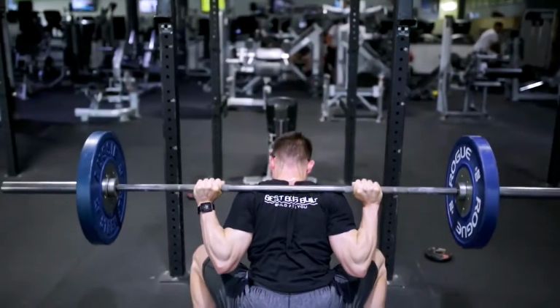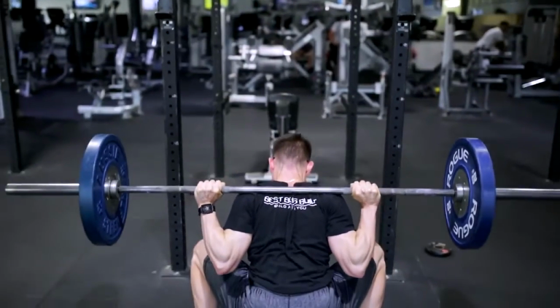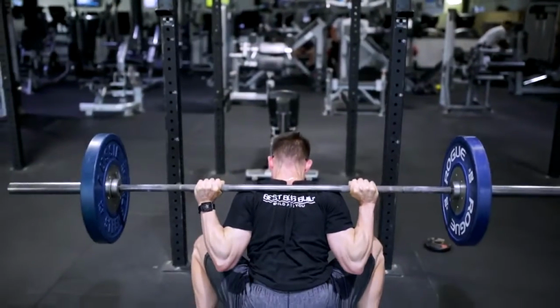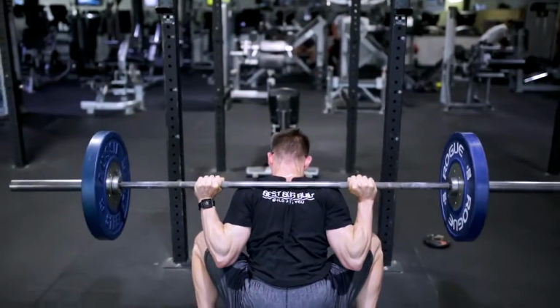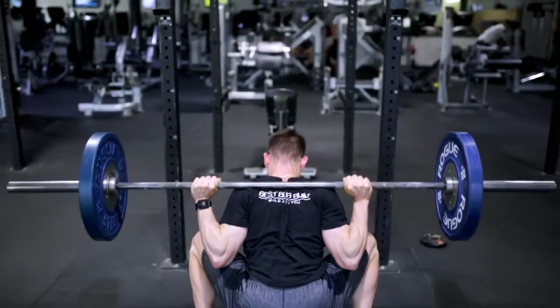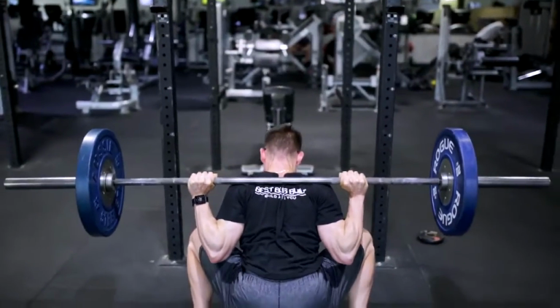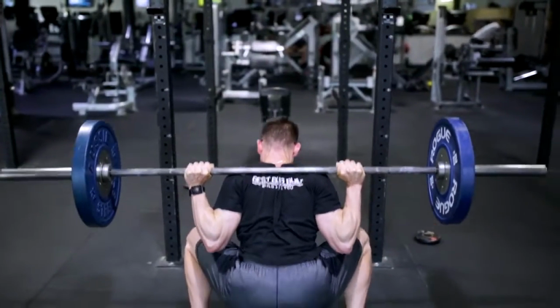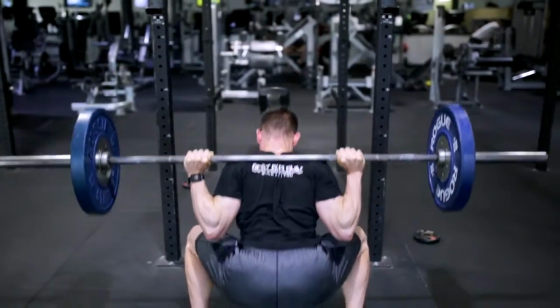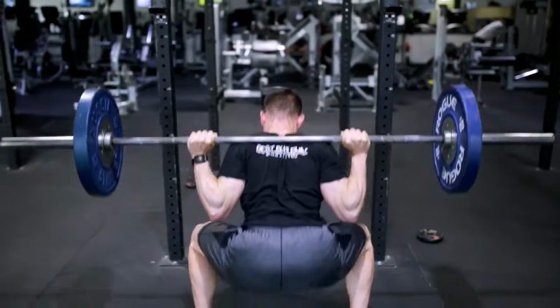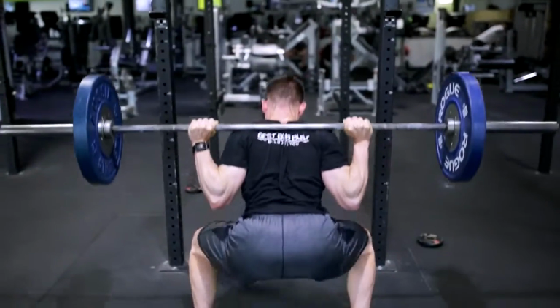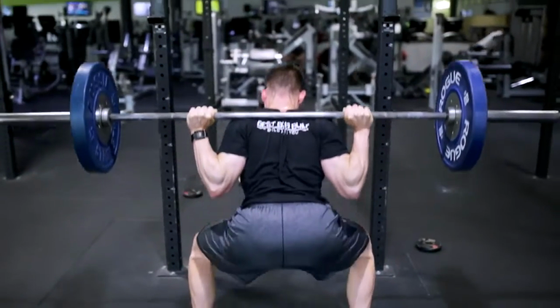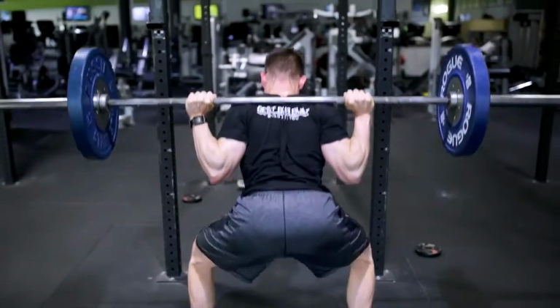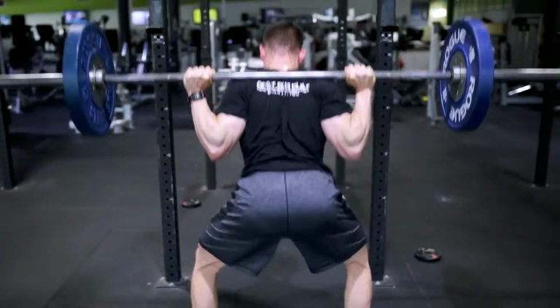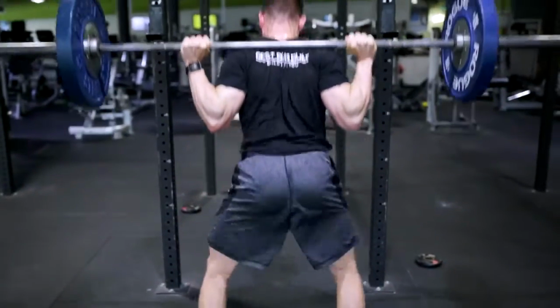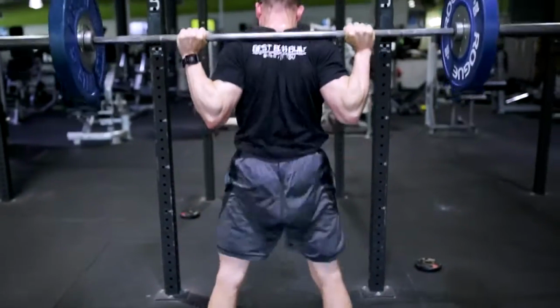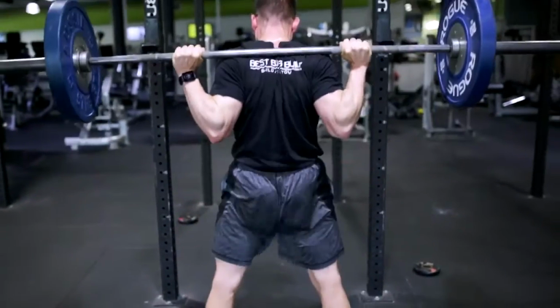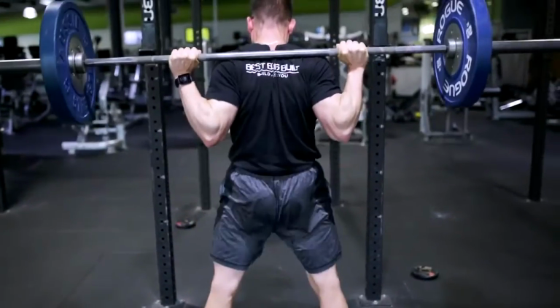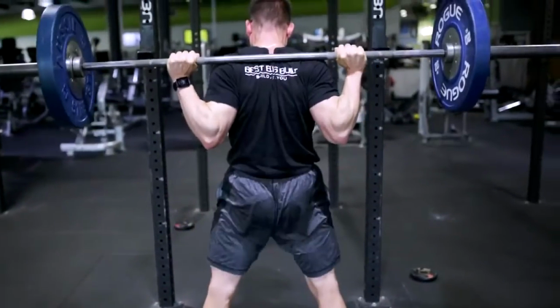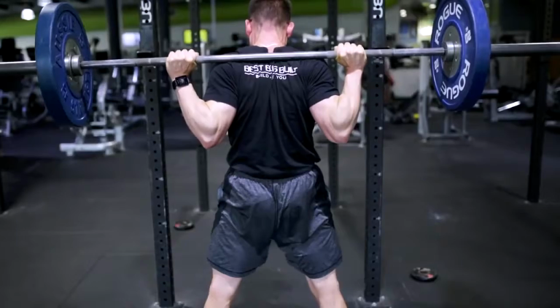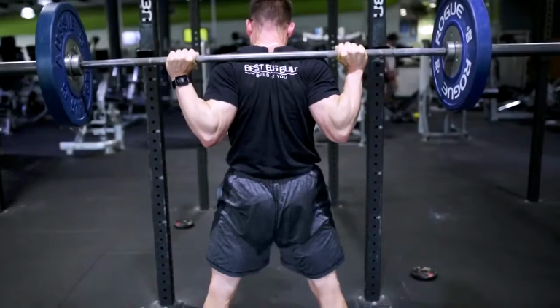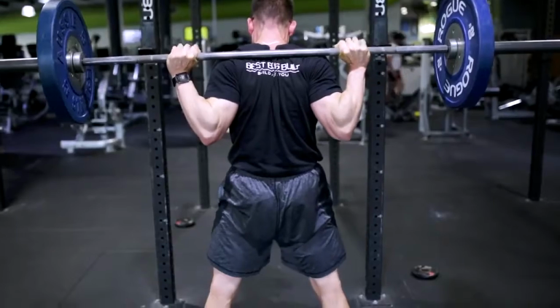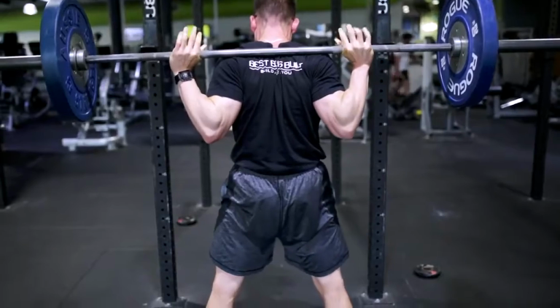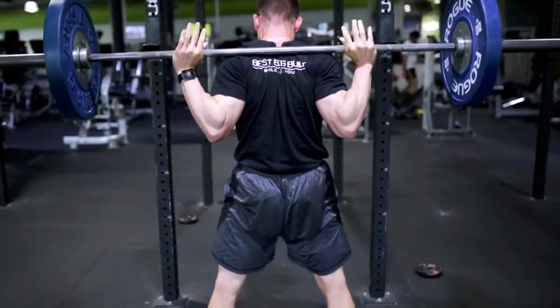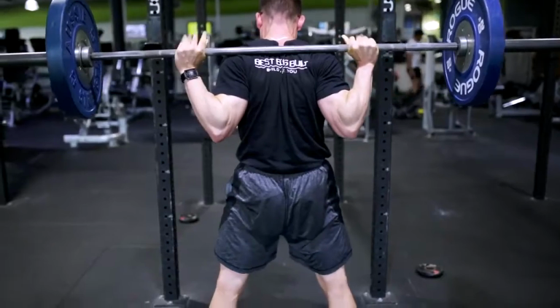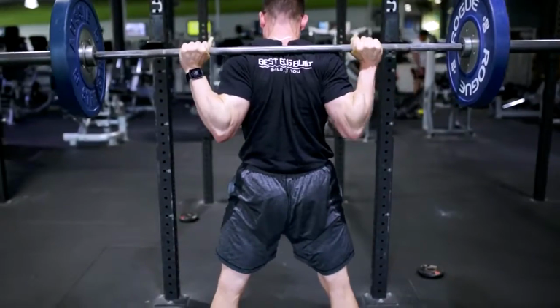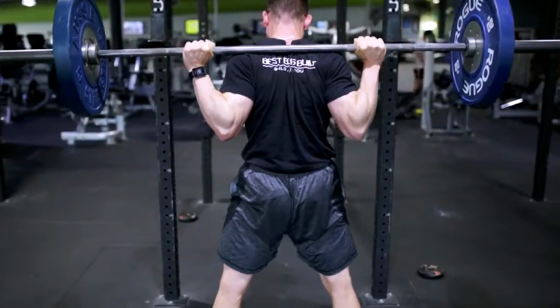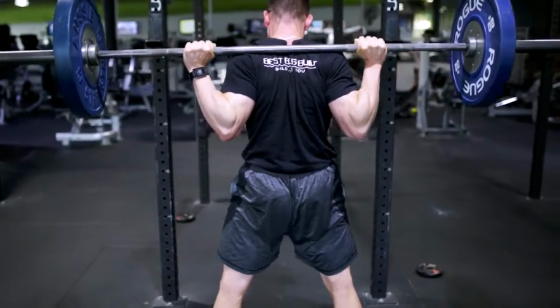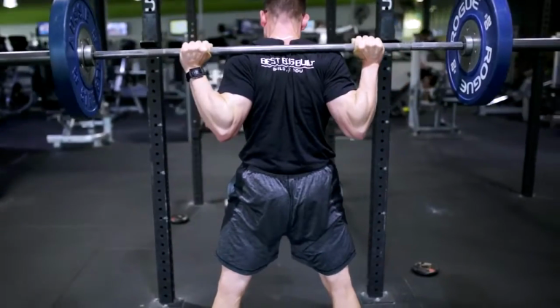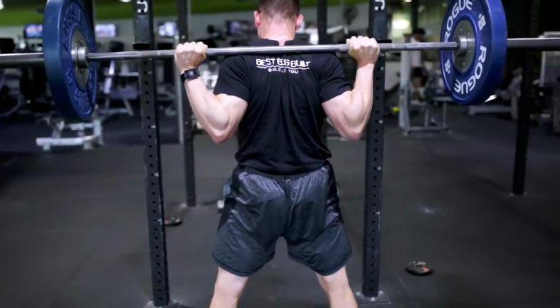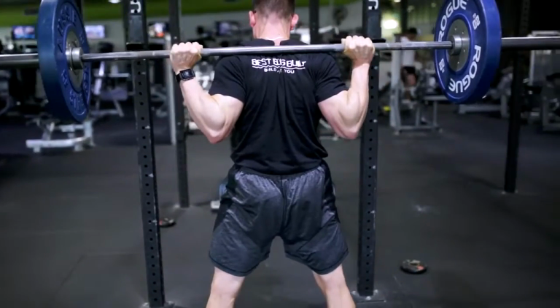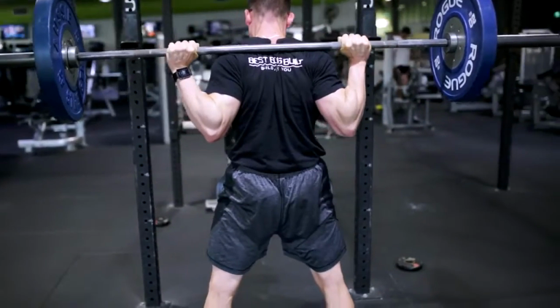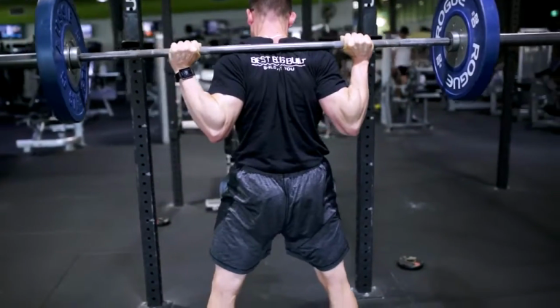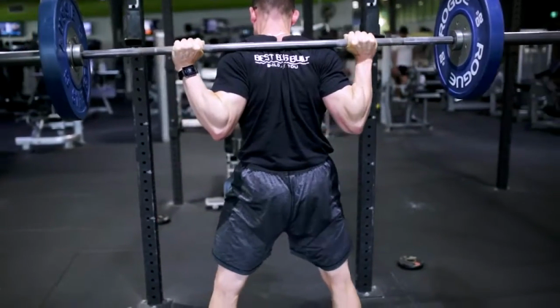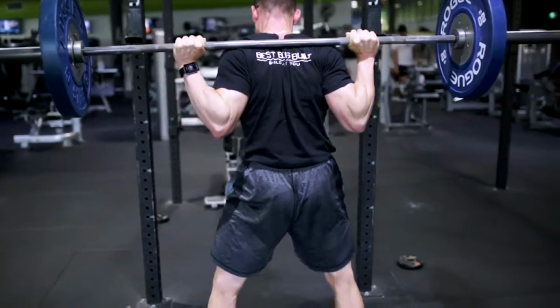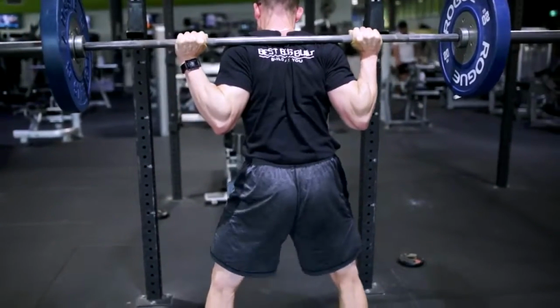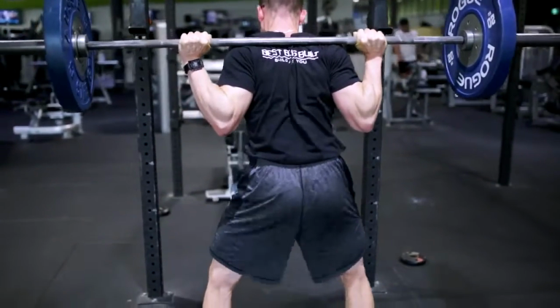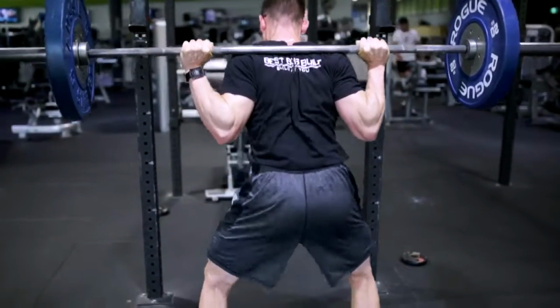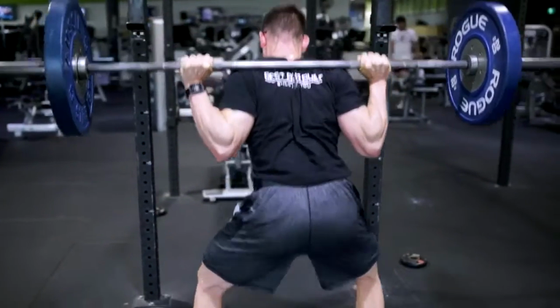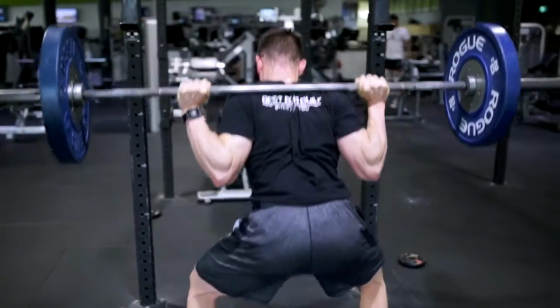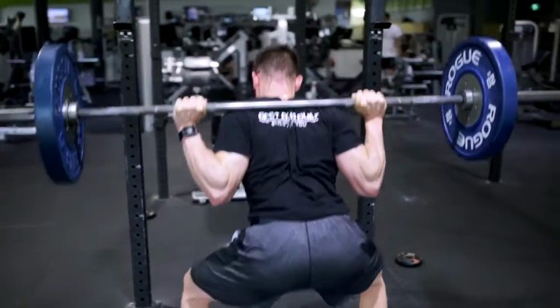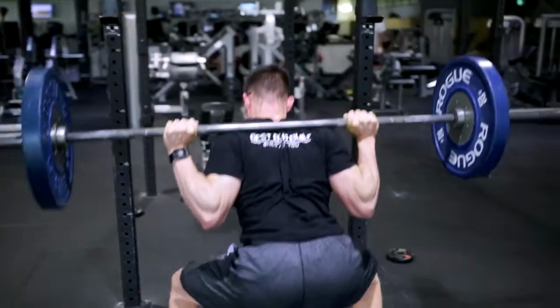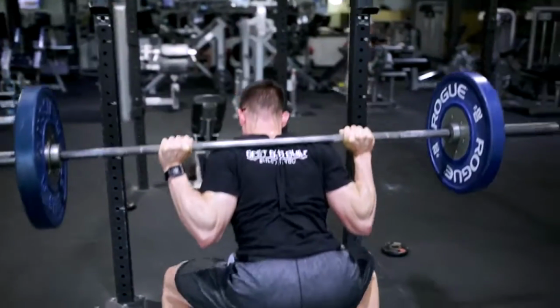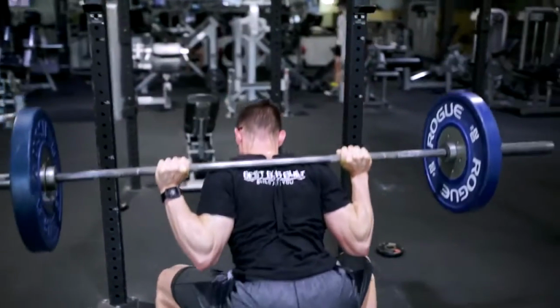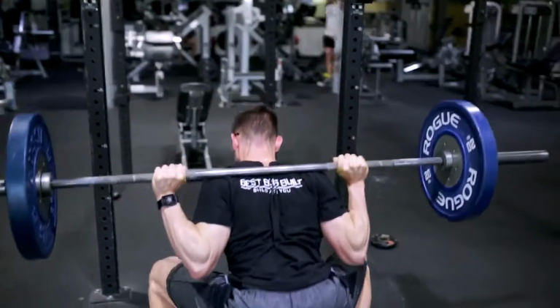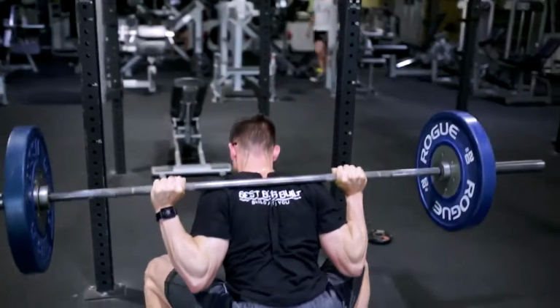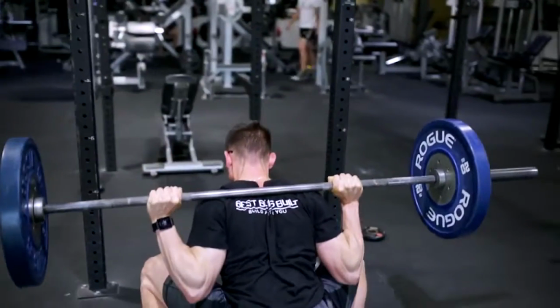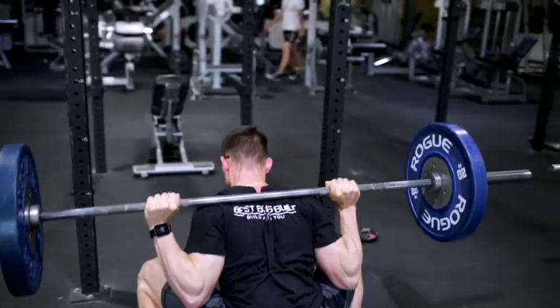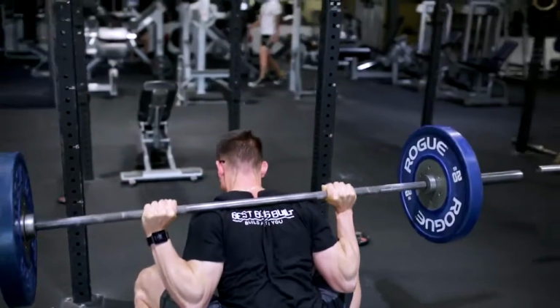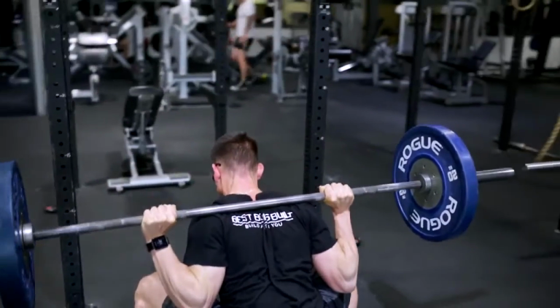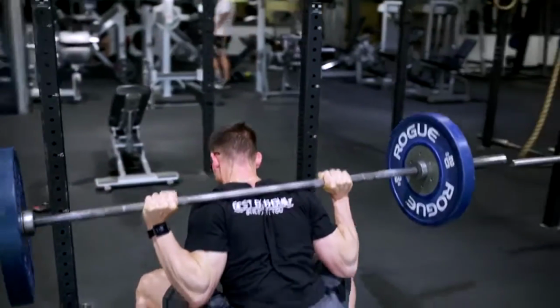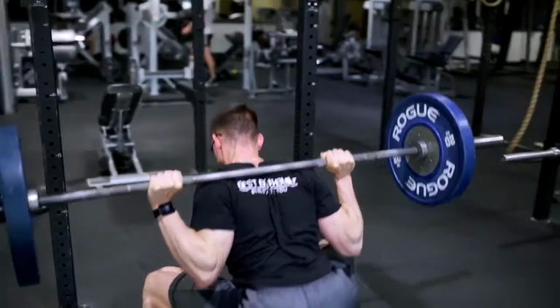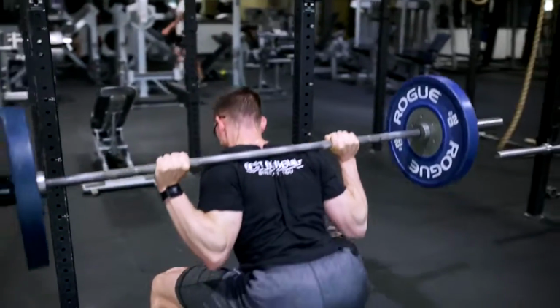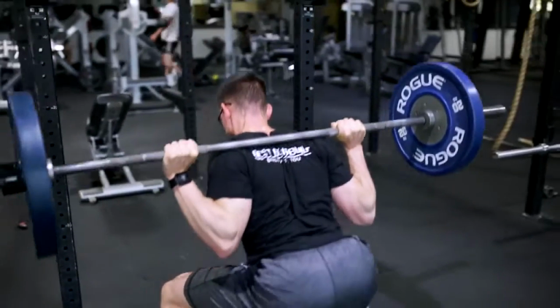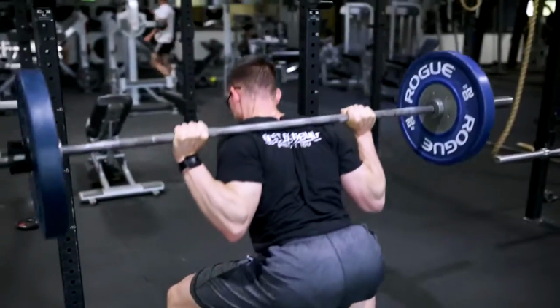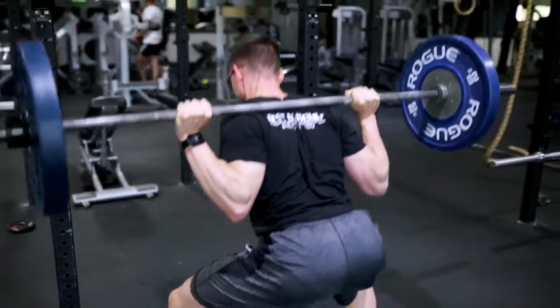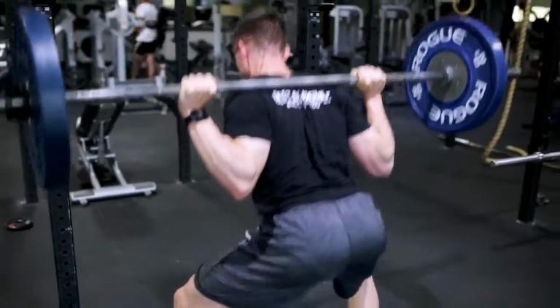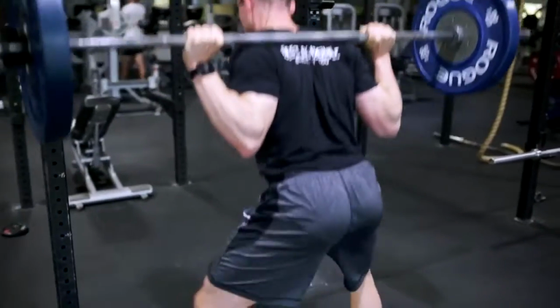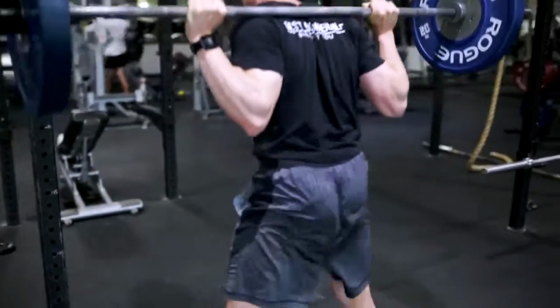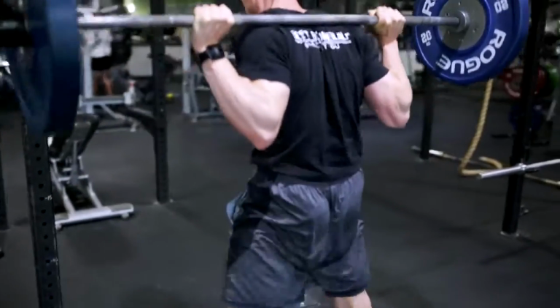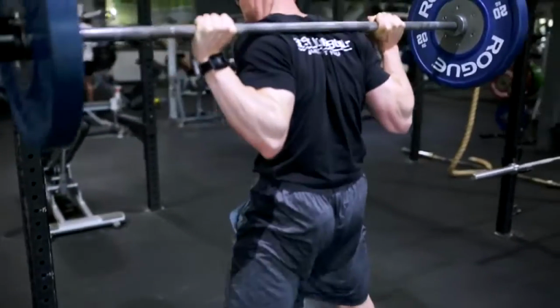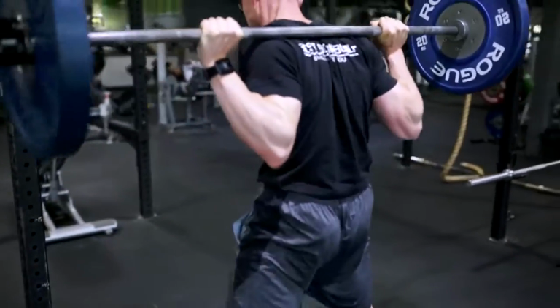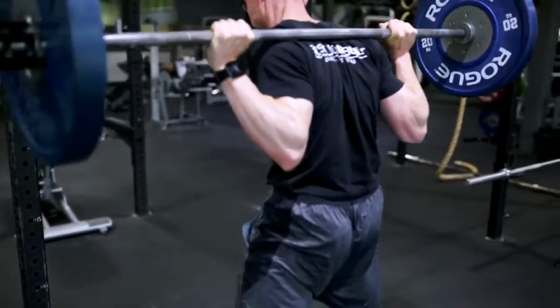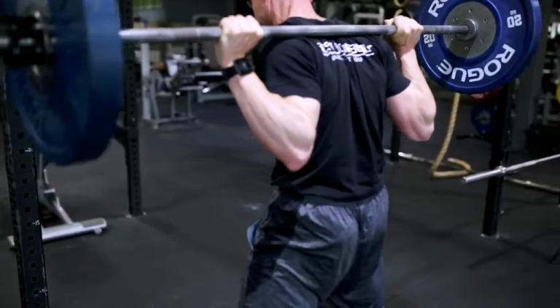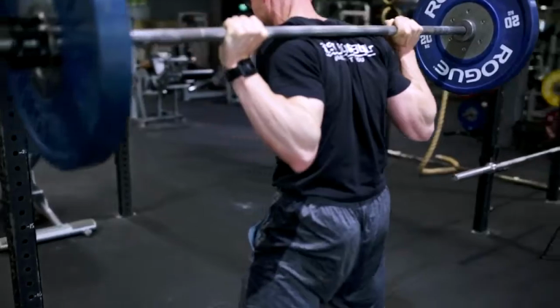You can see the position of the bar is quite low on my back, as this position is called a low bar squat position.